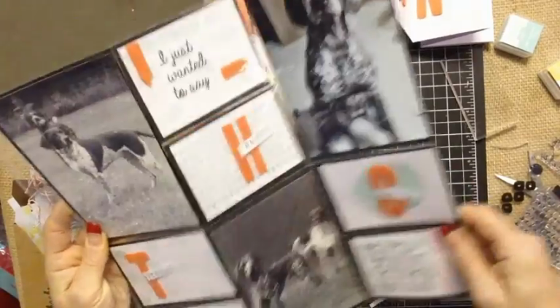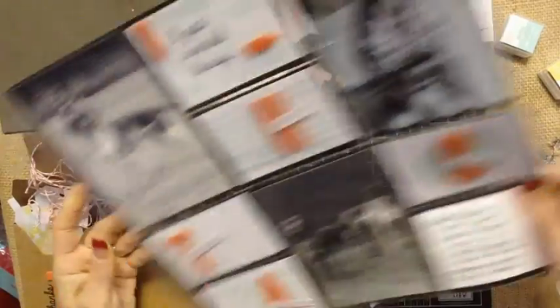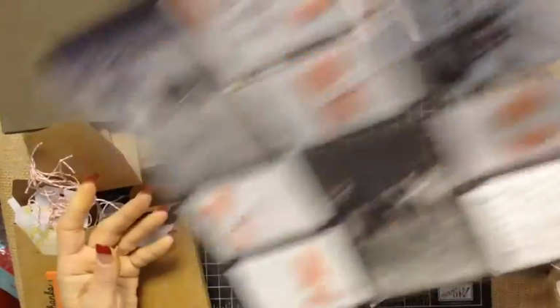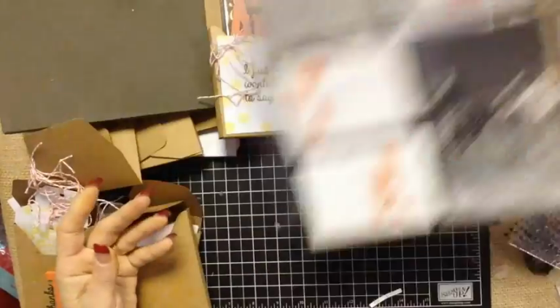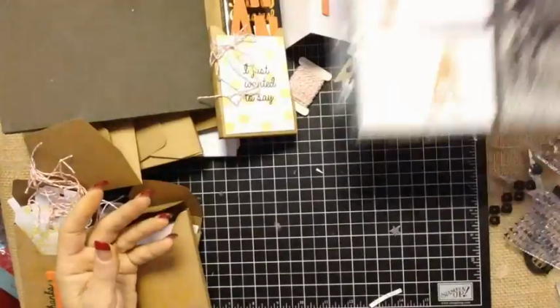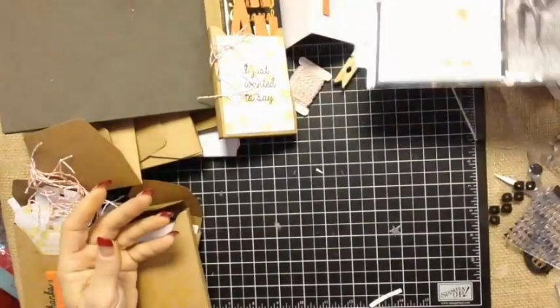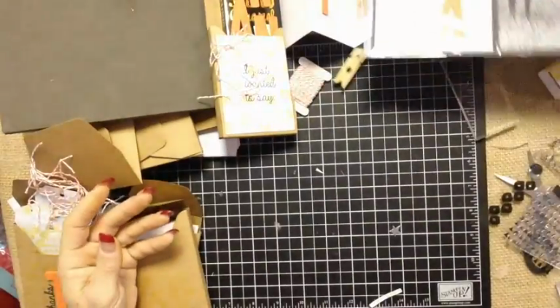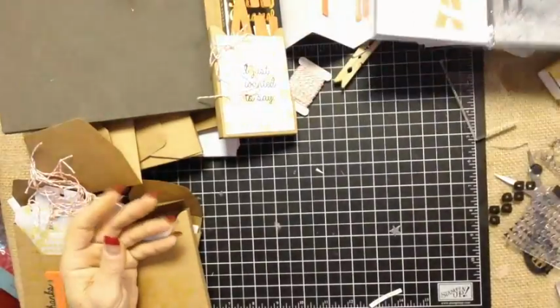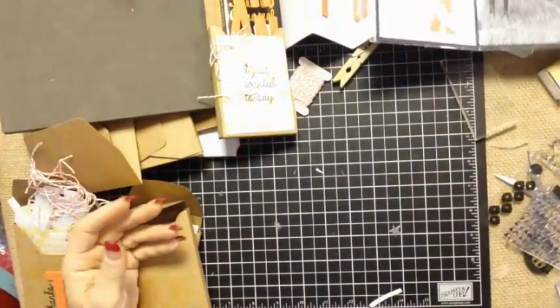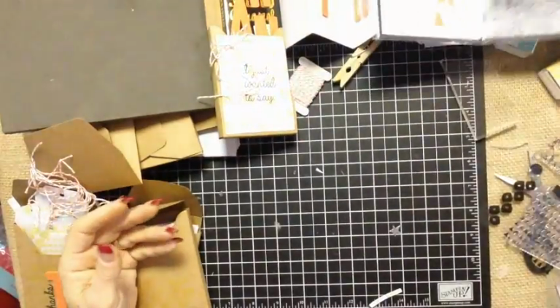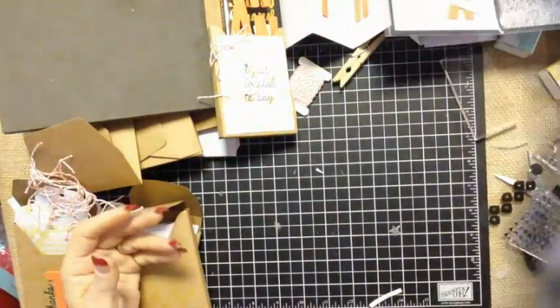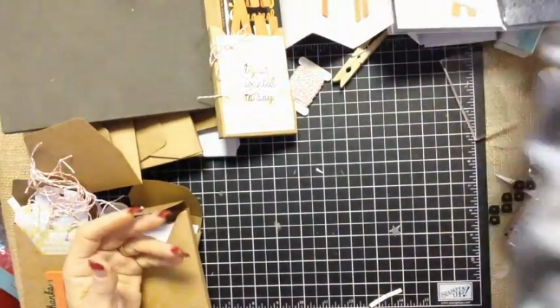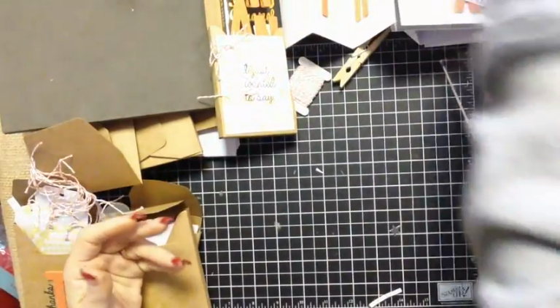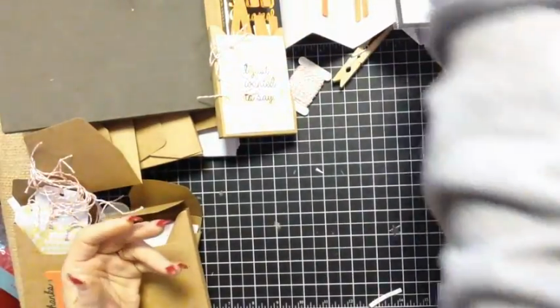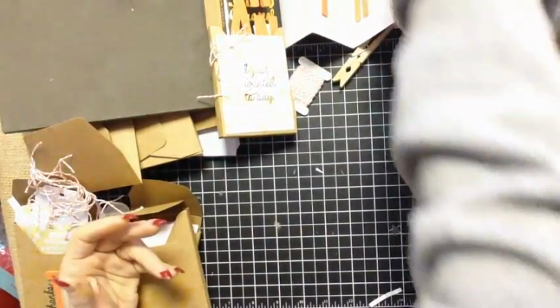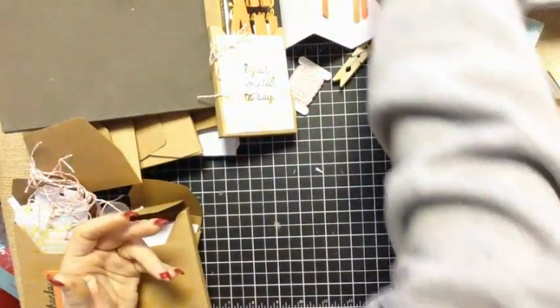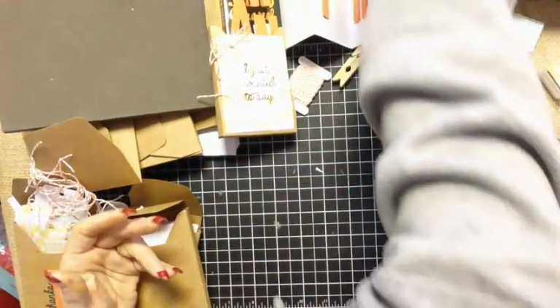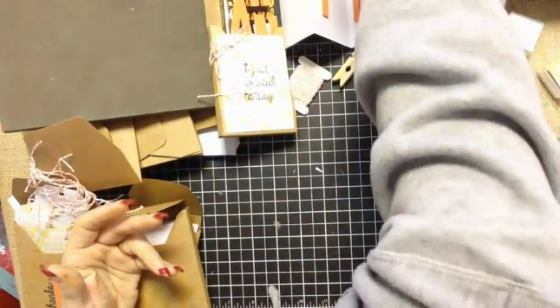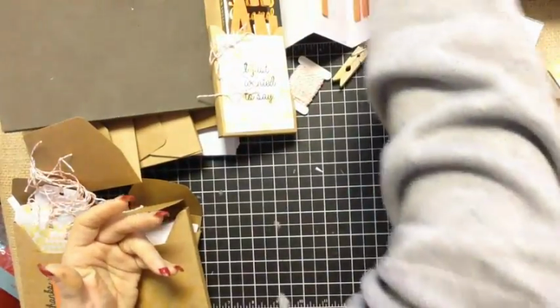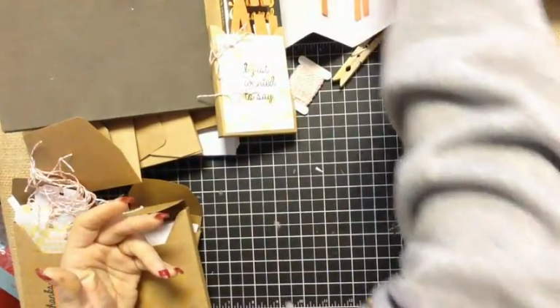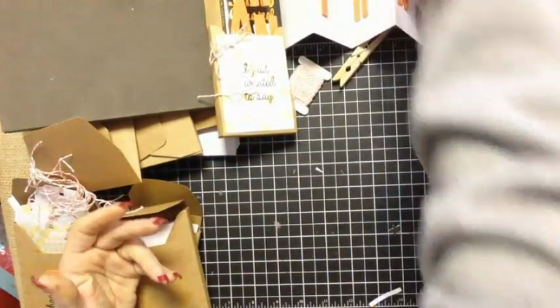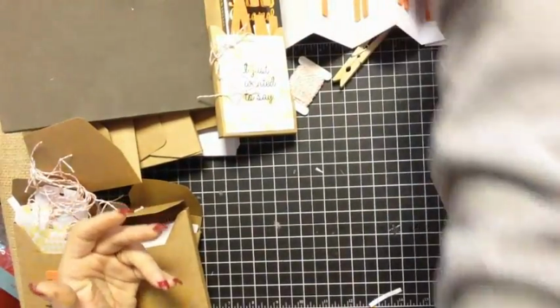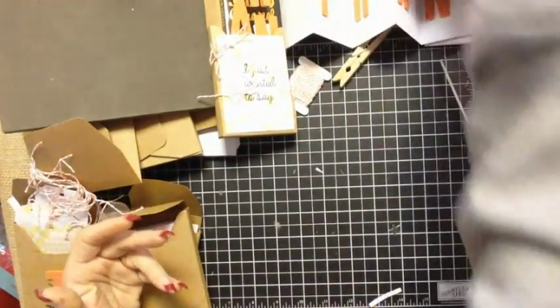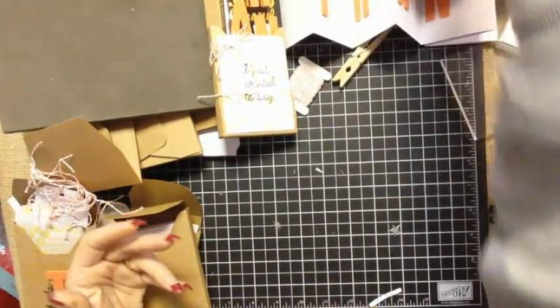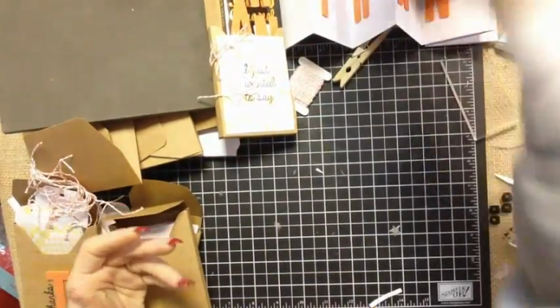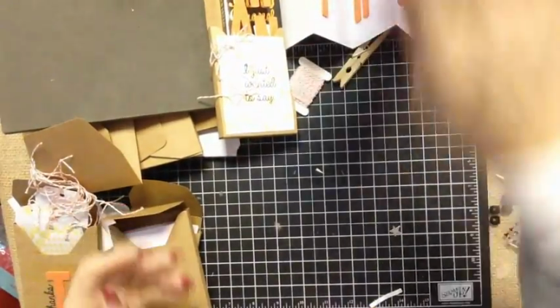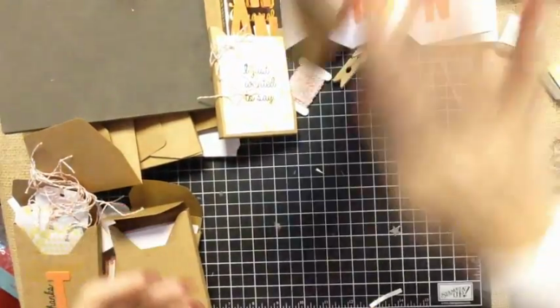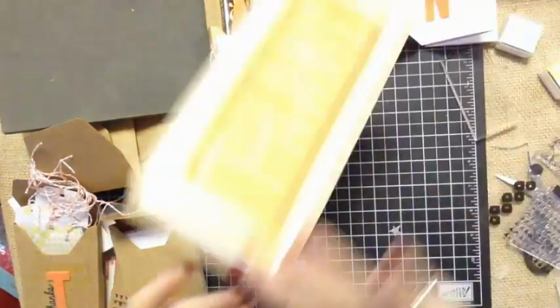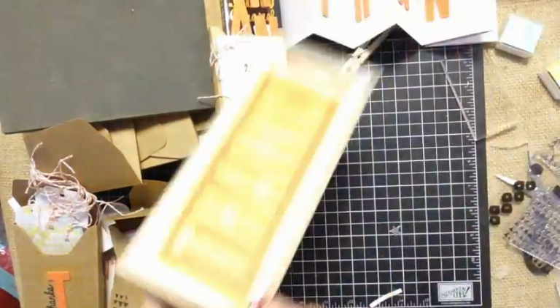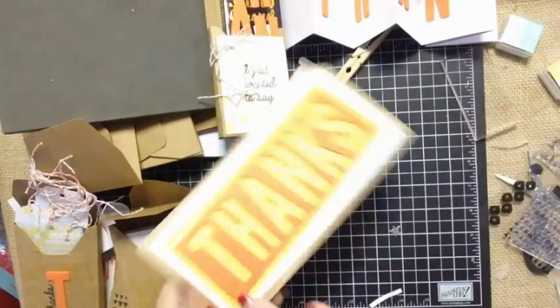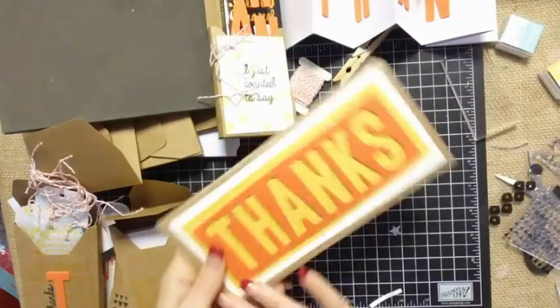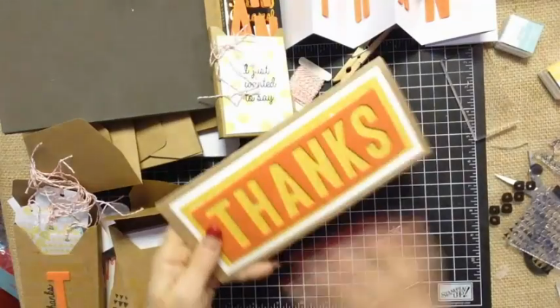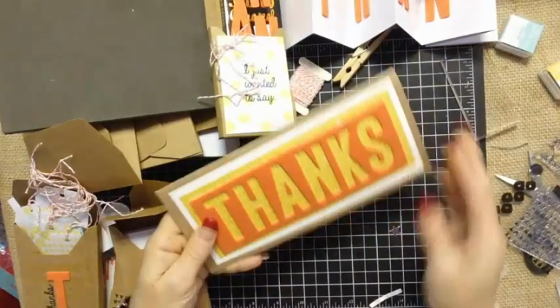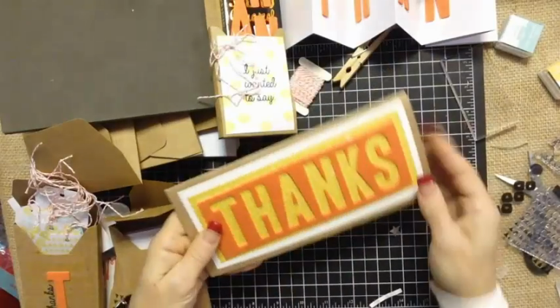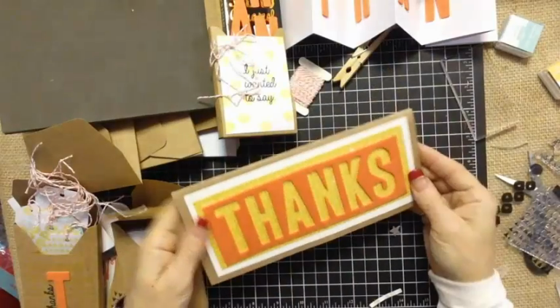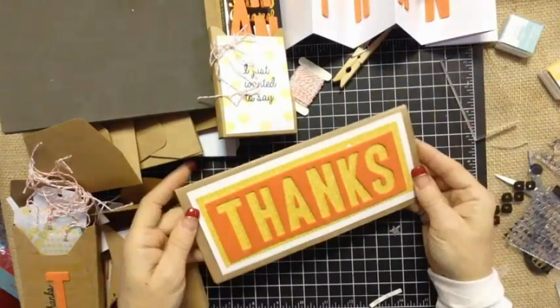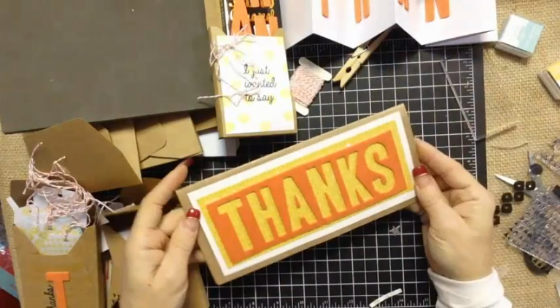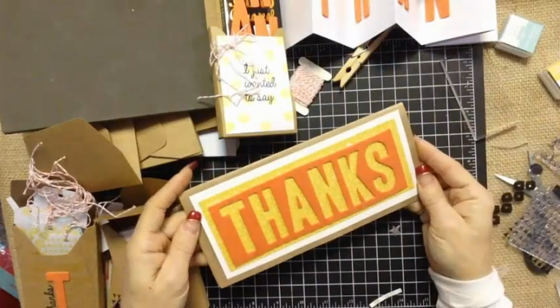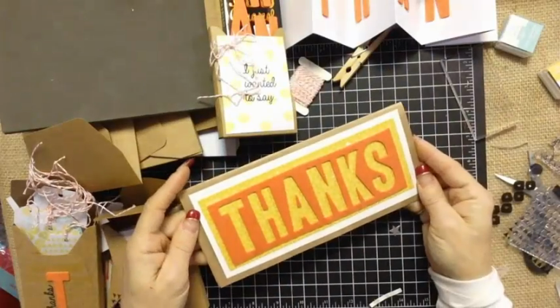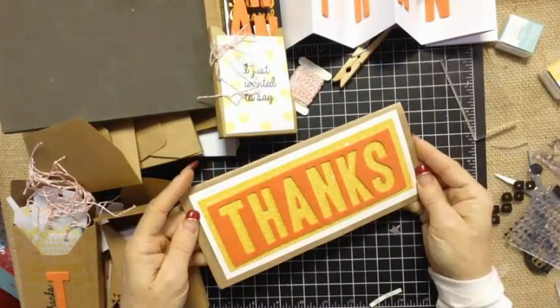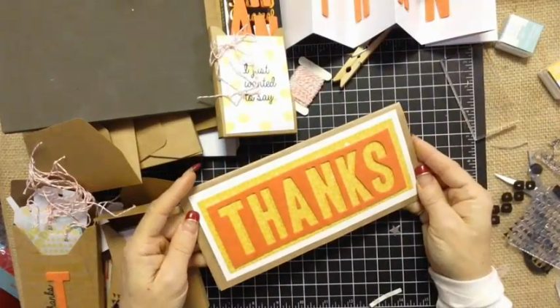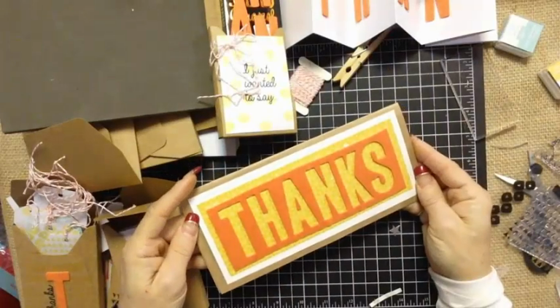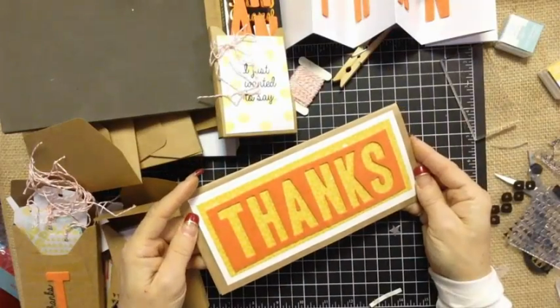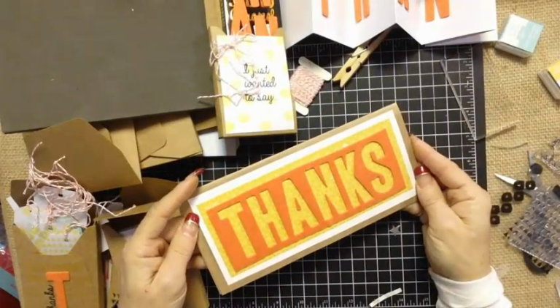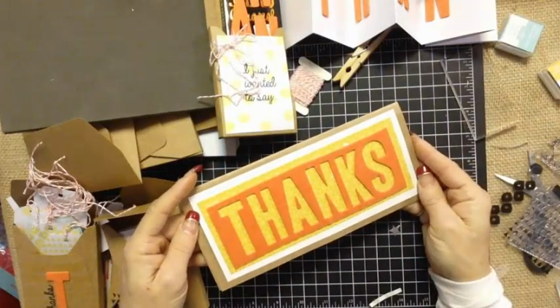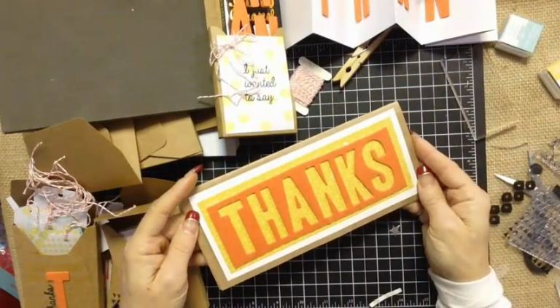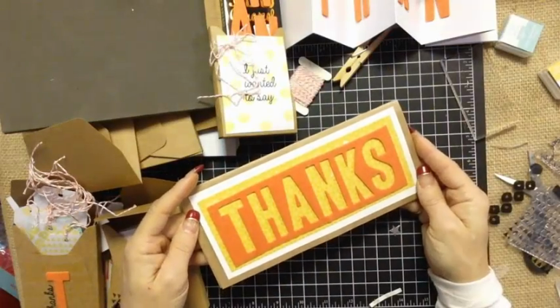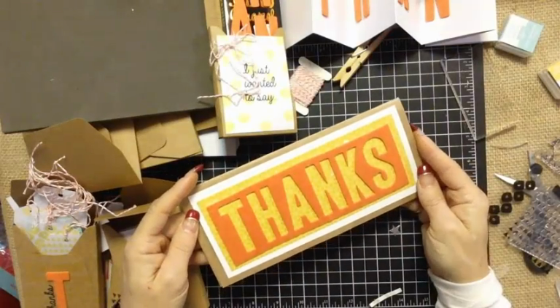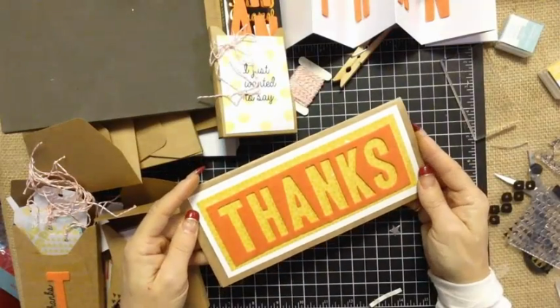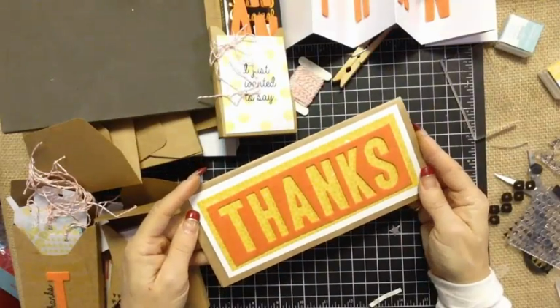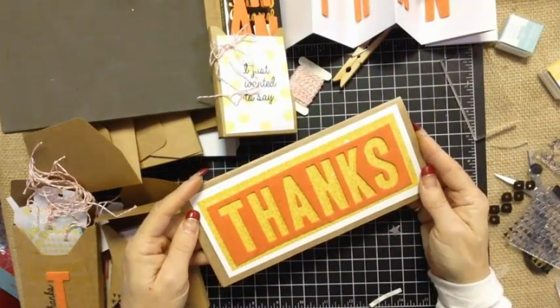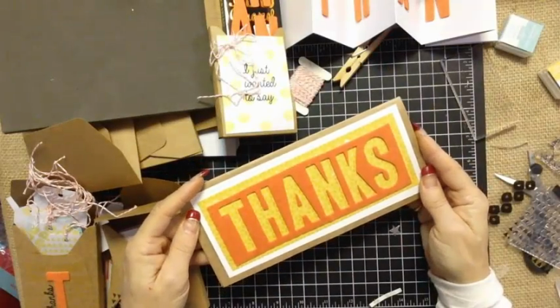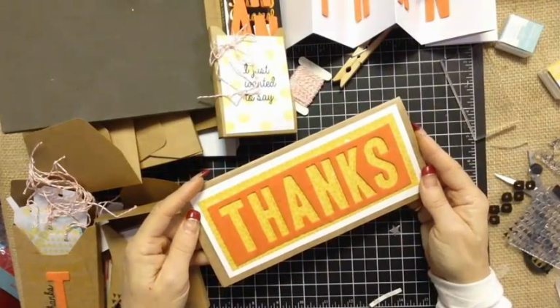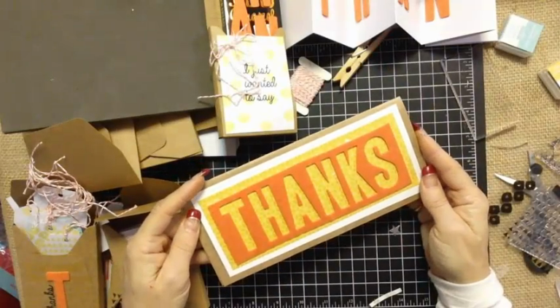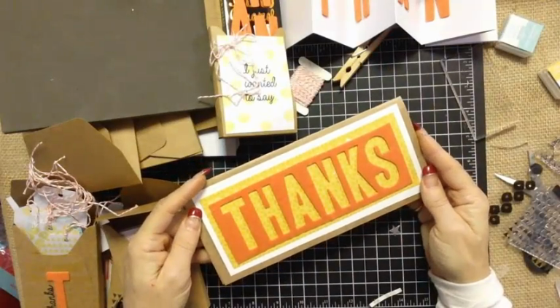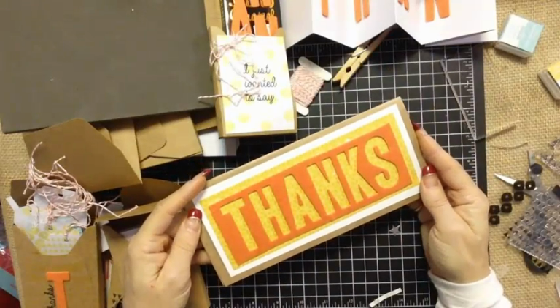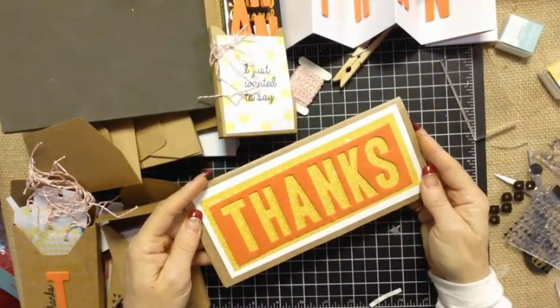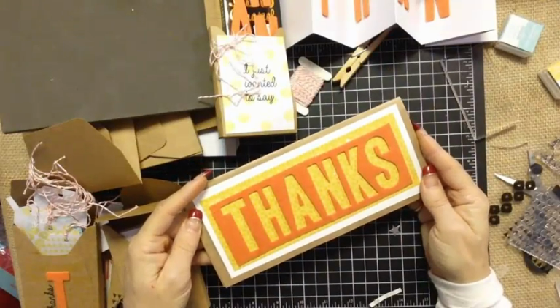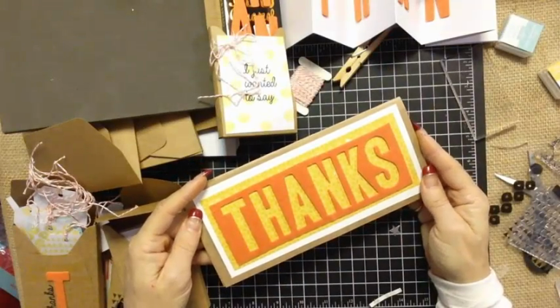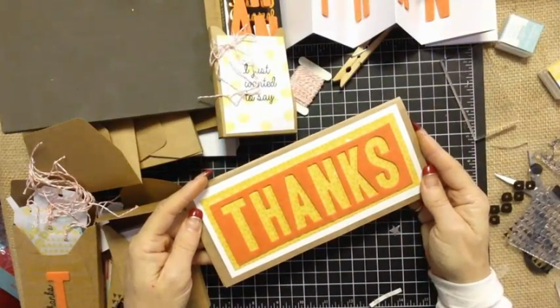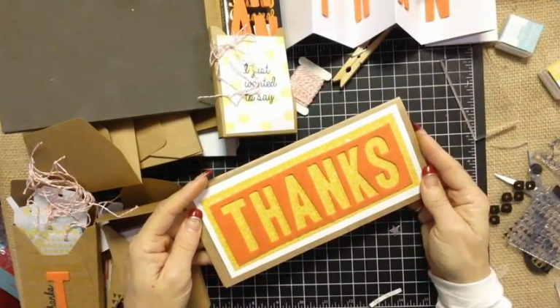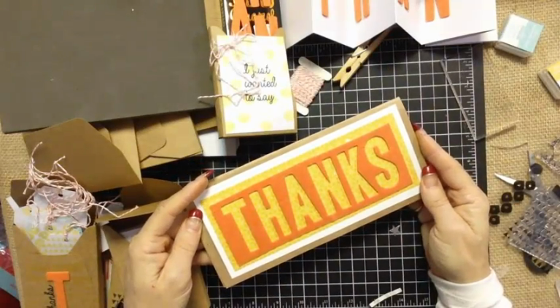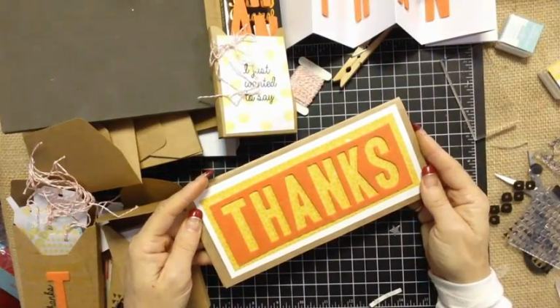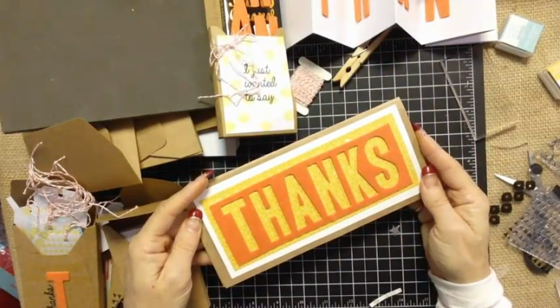And of course, as crafters we like to waste nothing. So I just wanted to tell you thanks for watching today, guys. Take care and God bless.